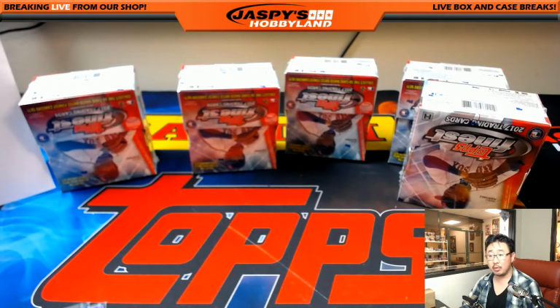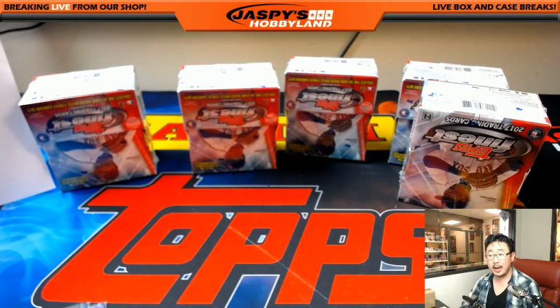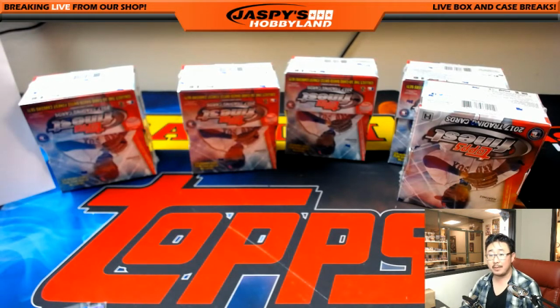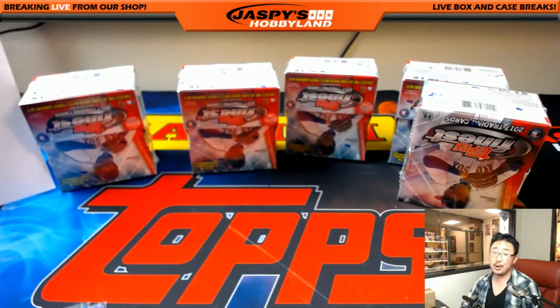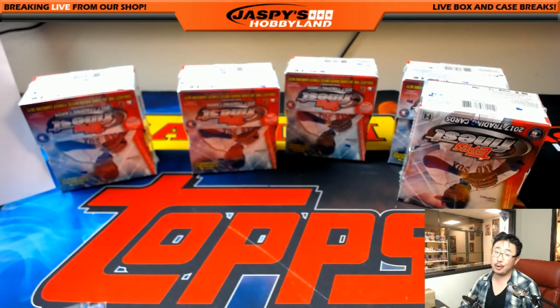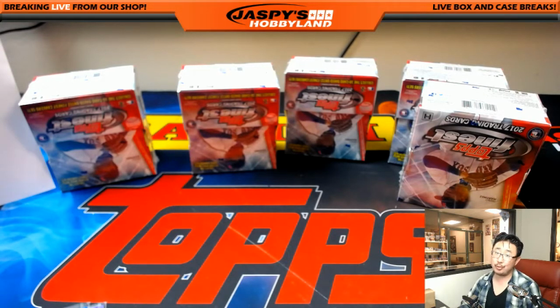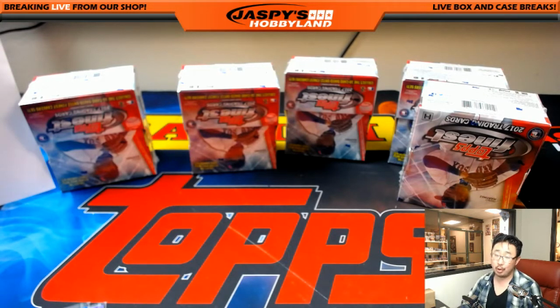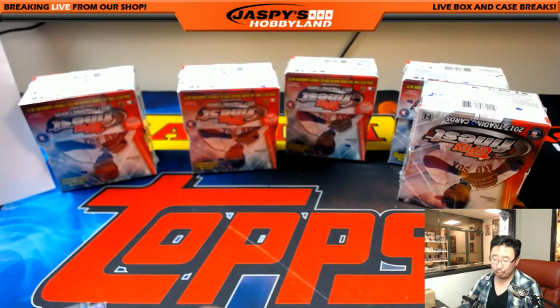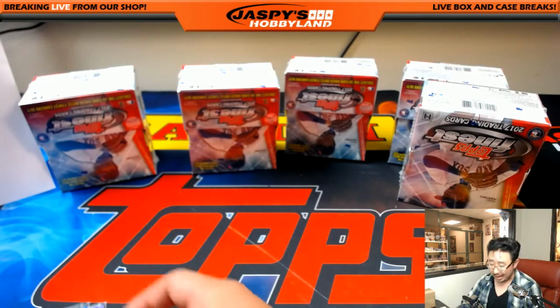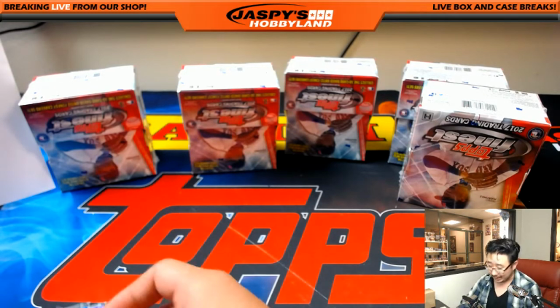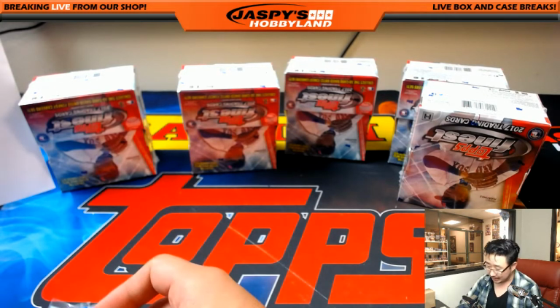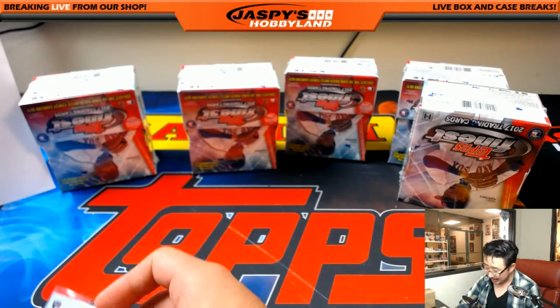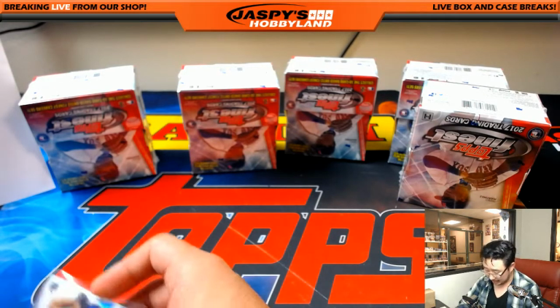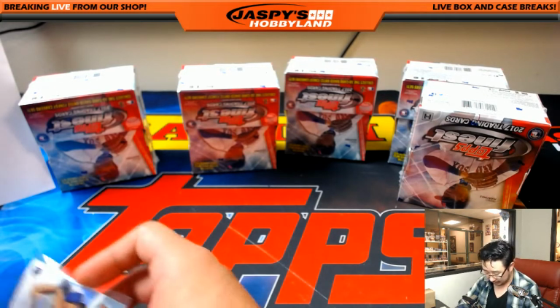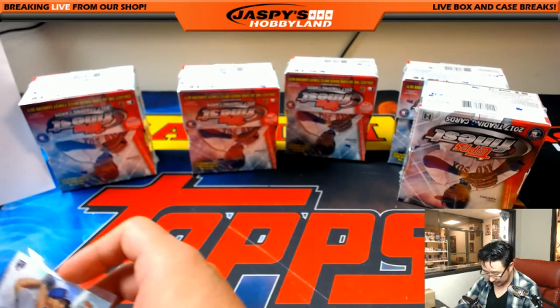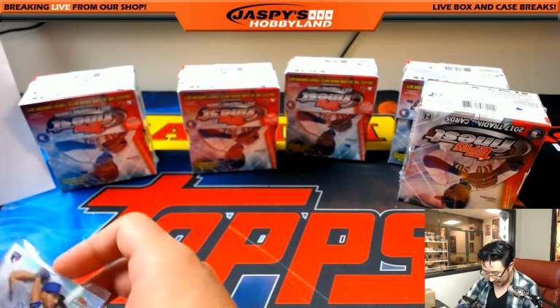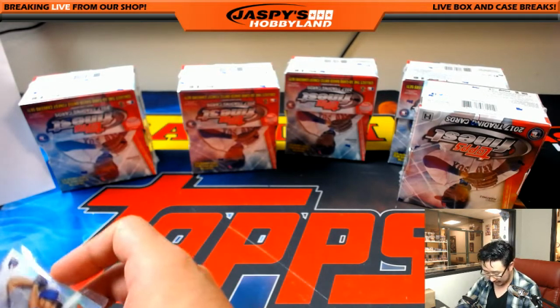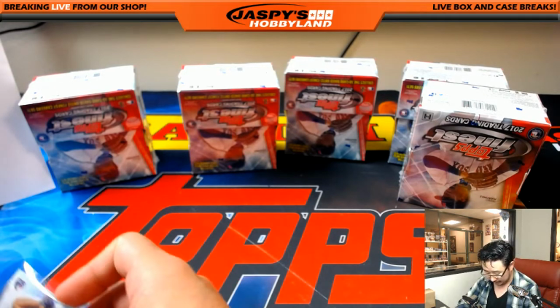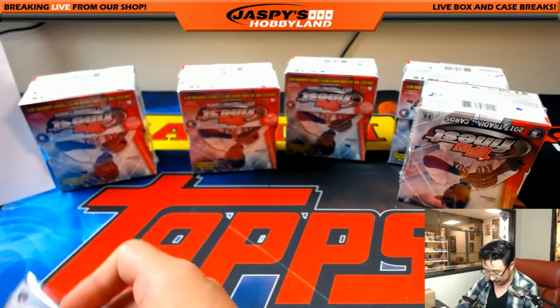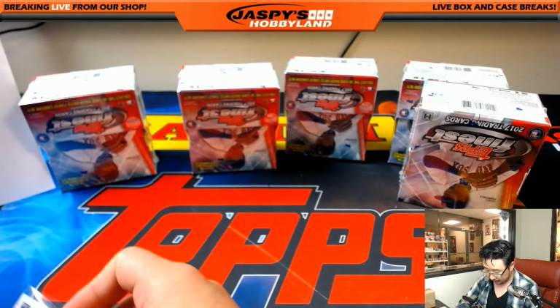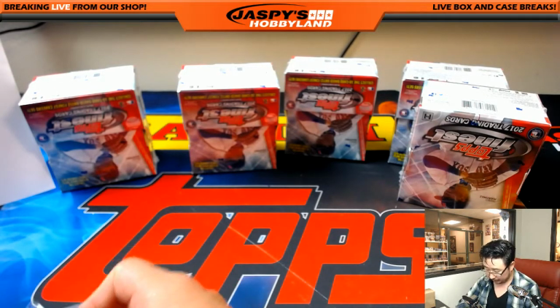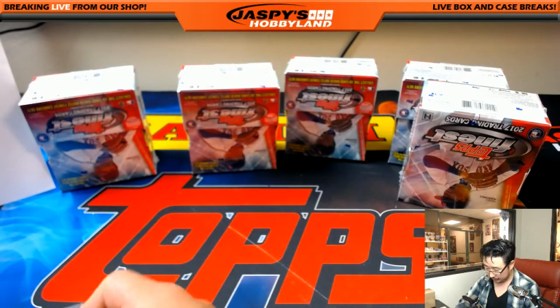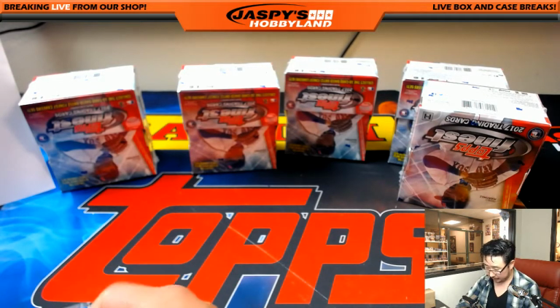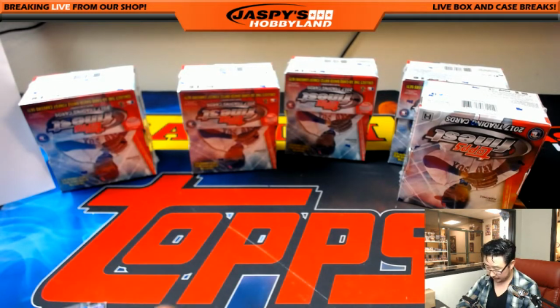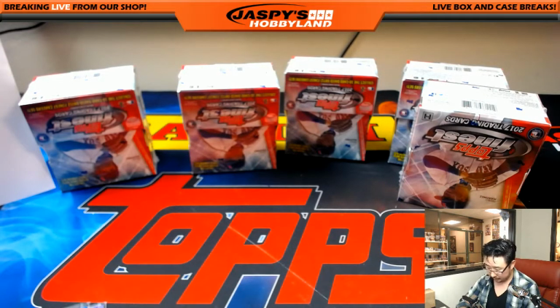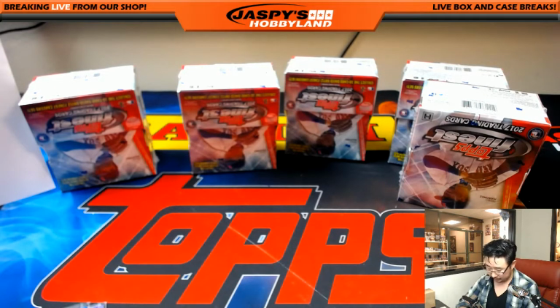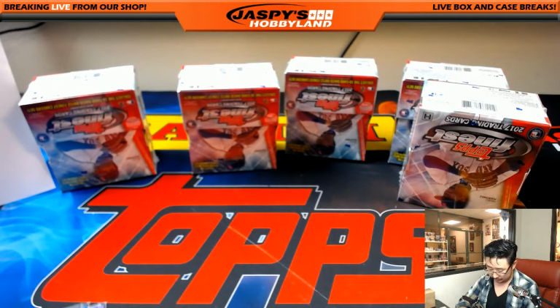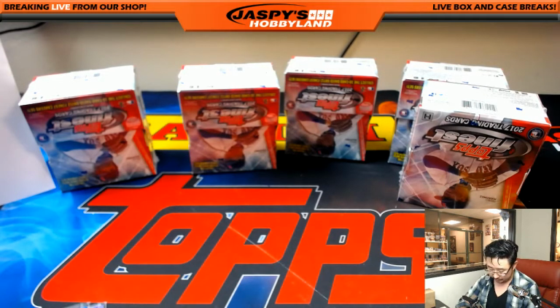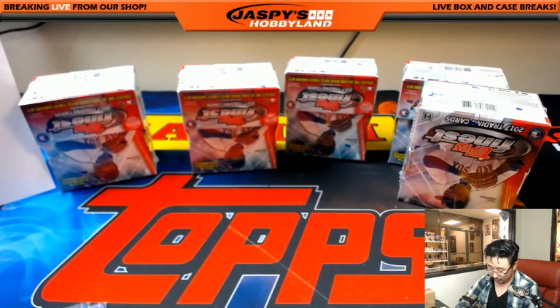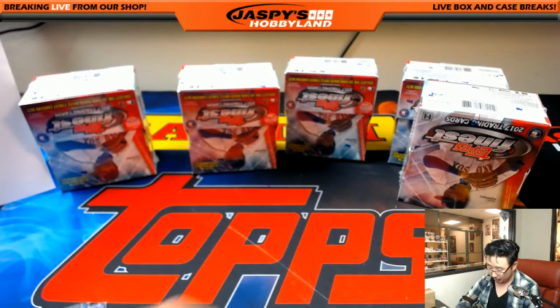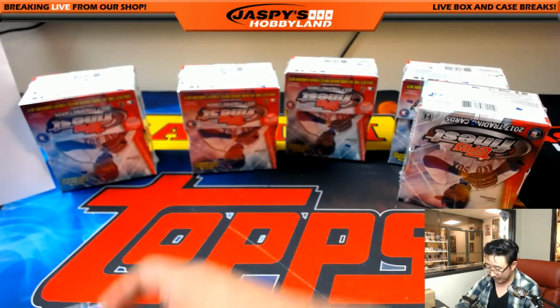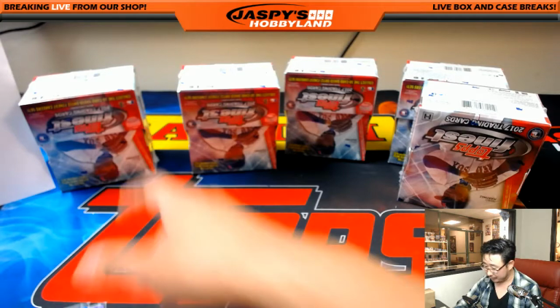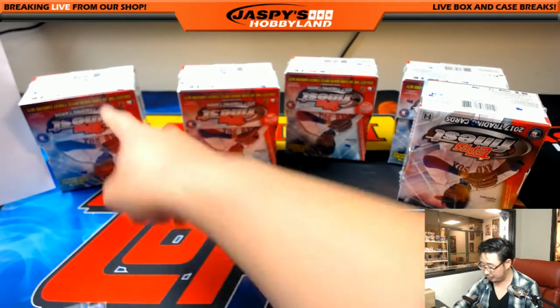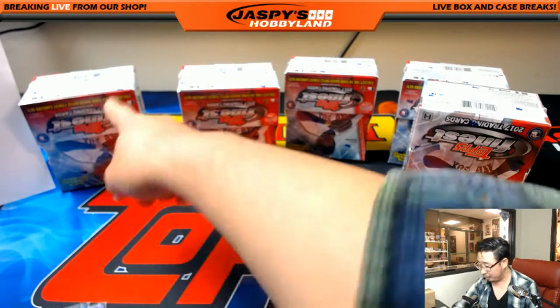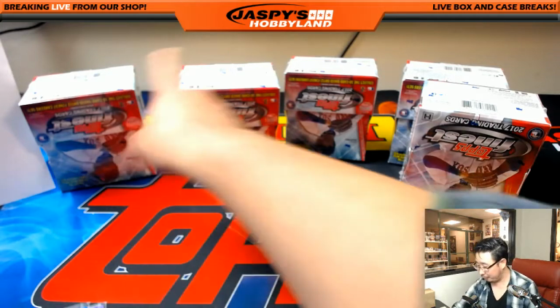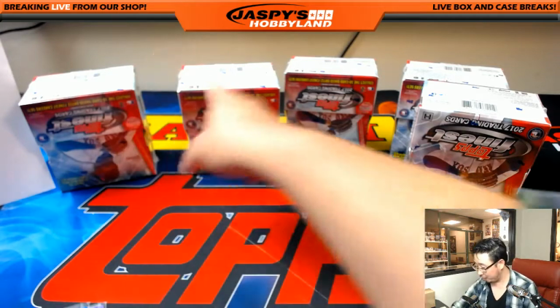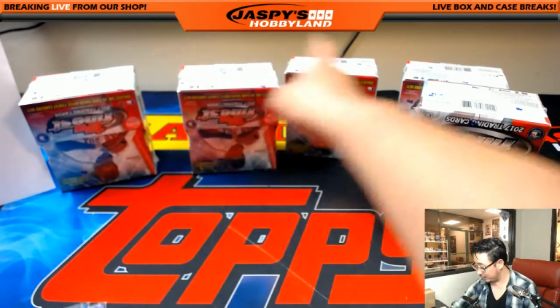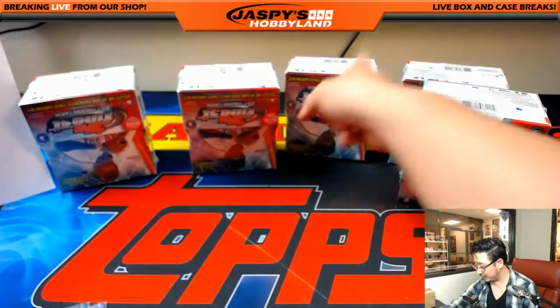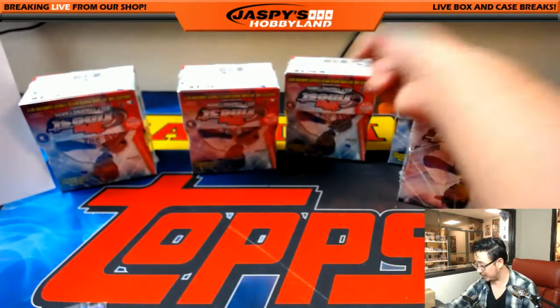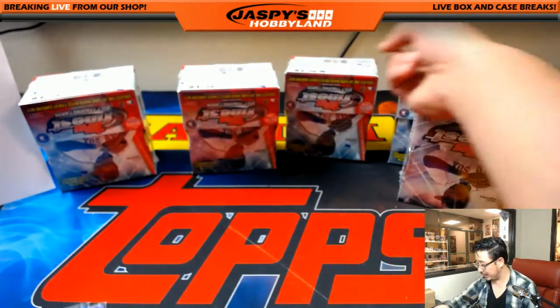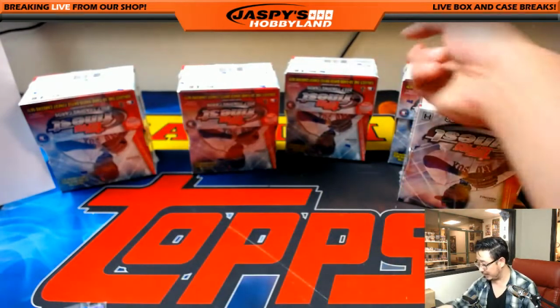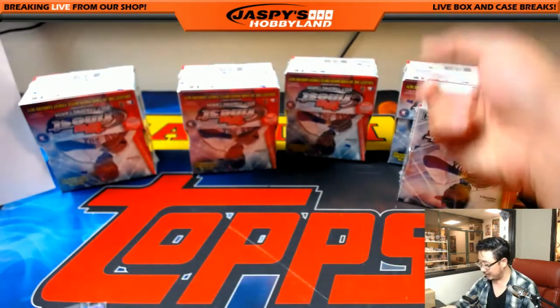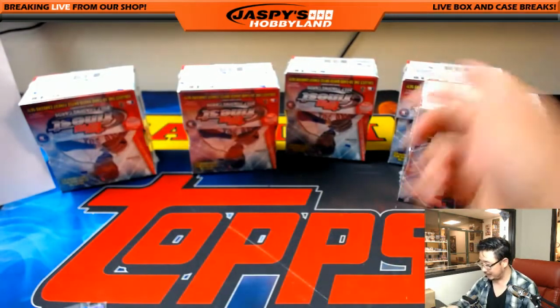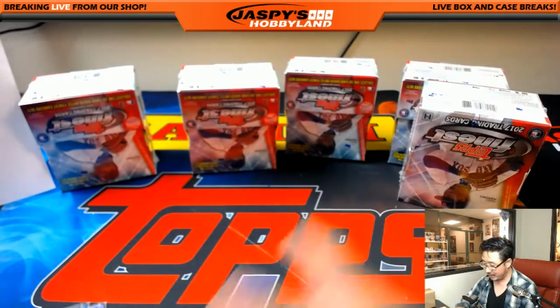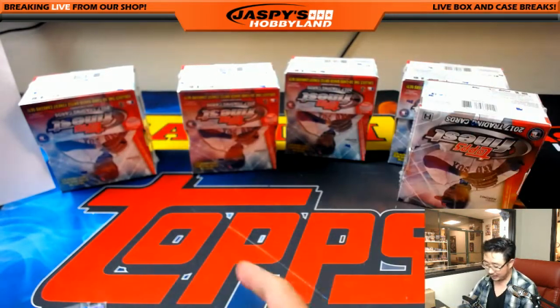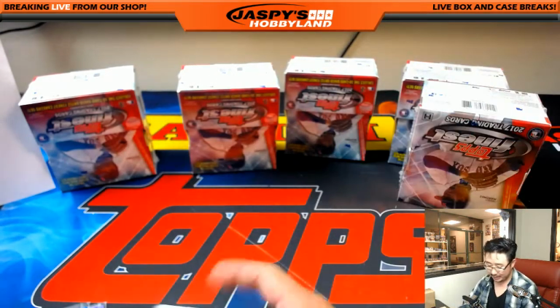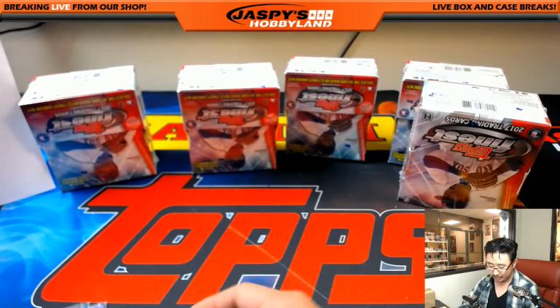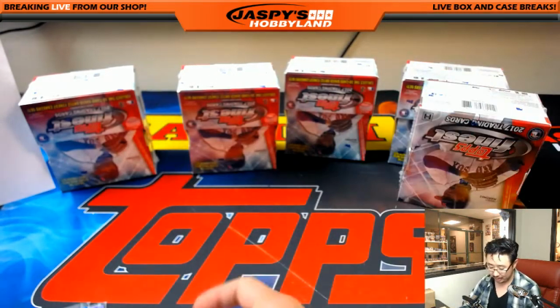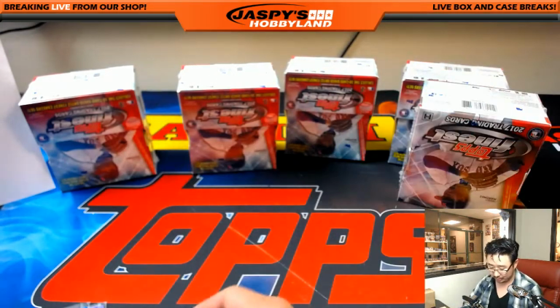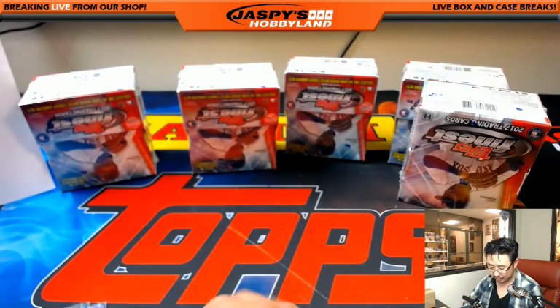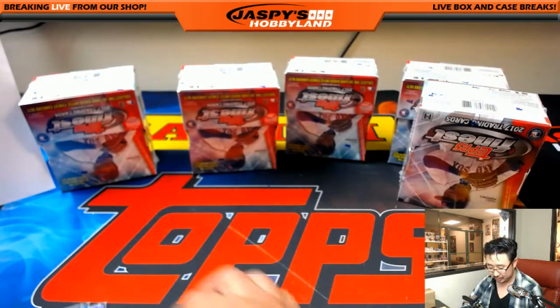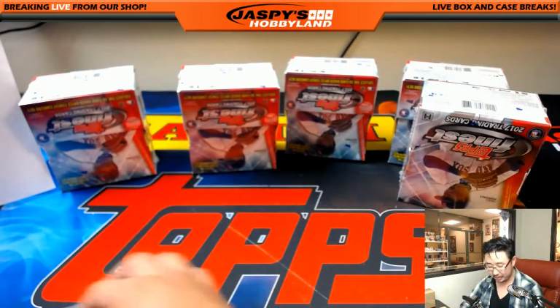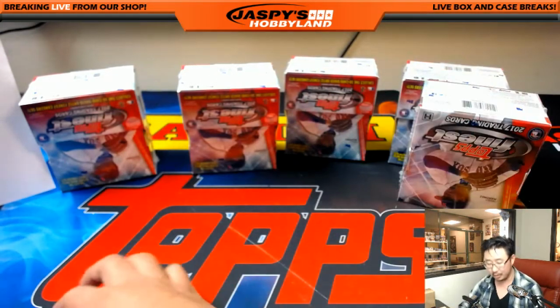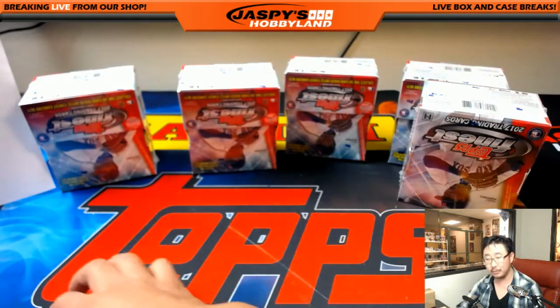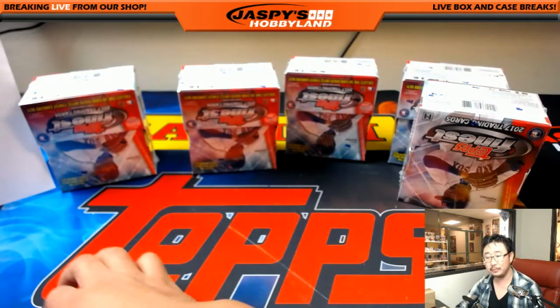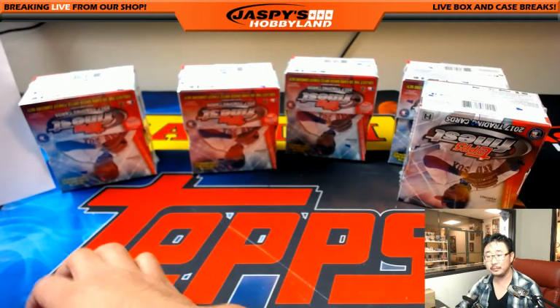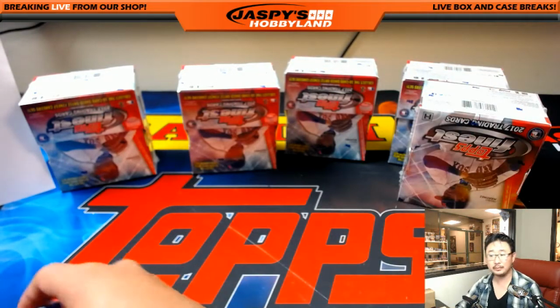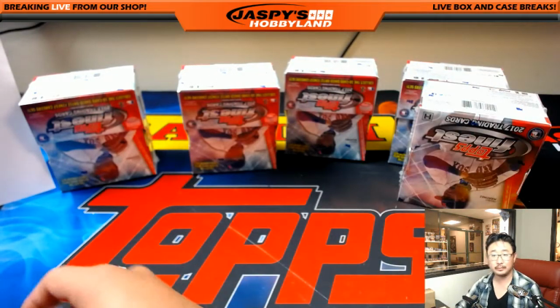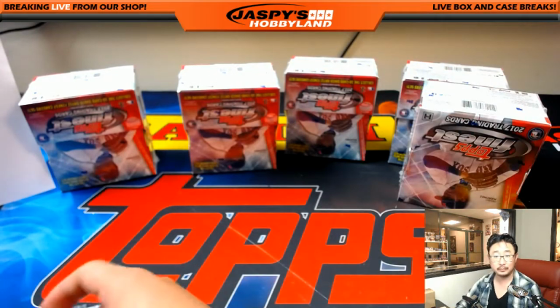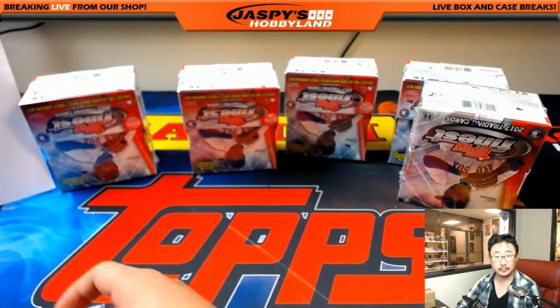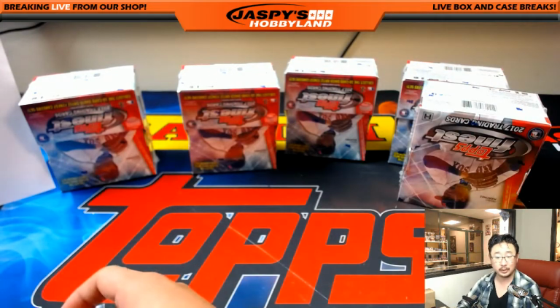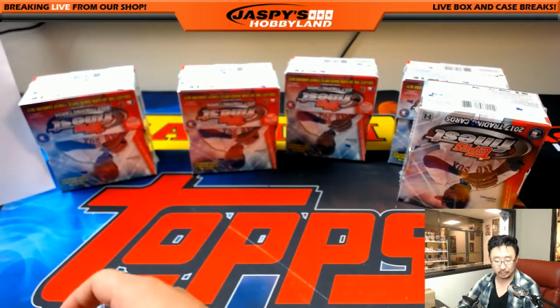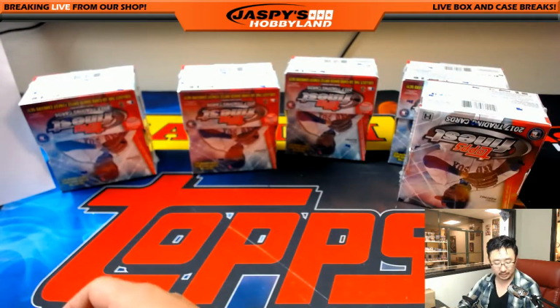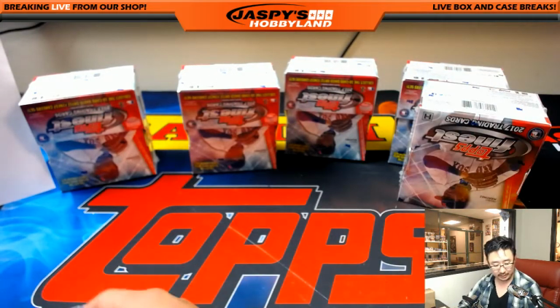Ryan, no Rockies as of yet, but we have ten autos to go, so we'll see. We're not even halfway through the break.